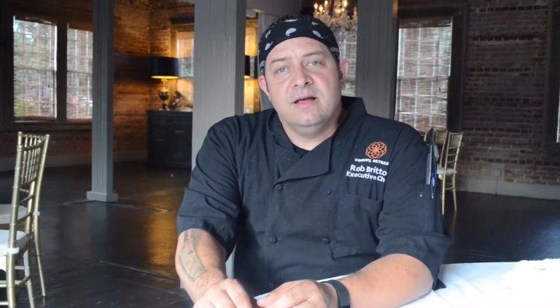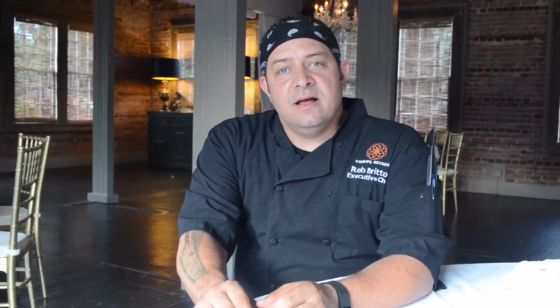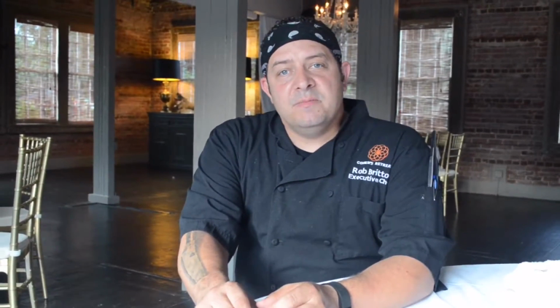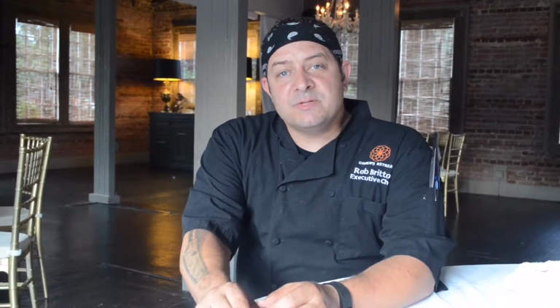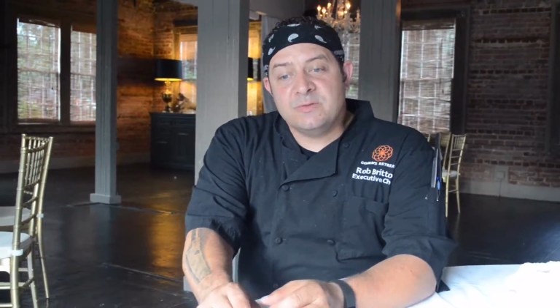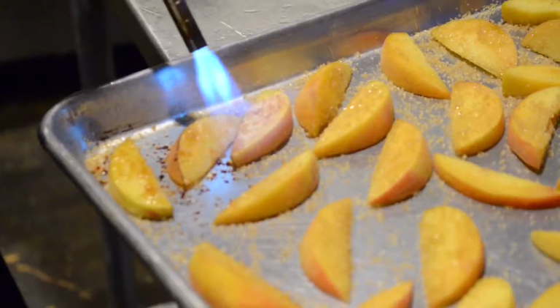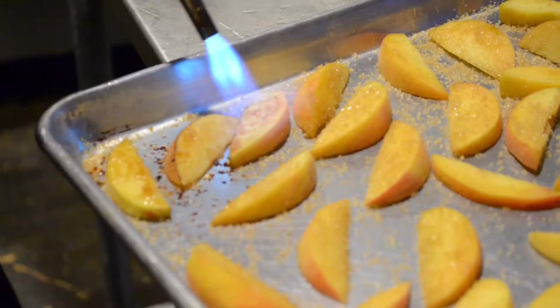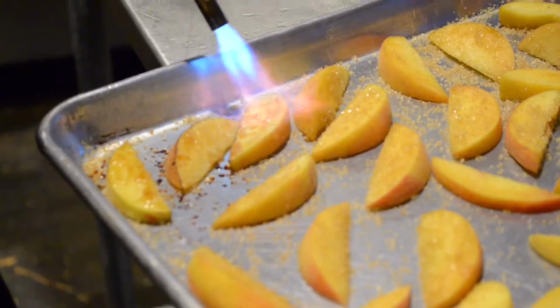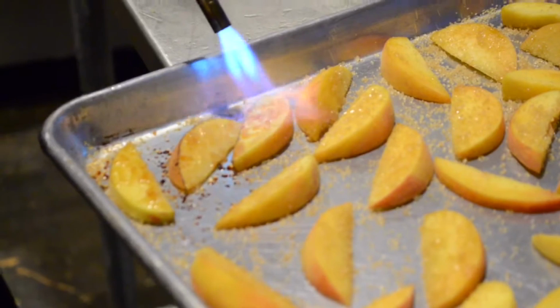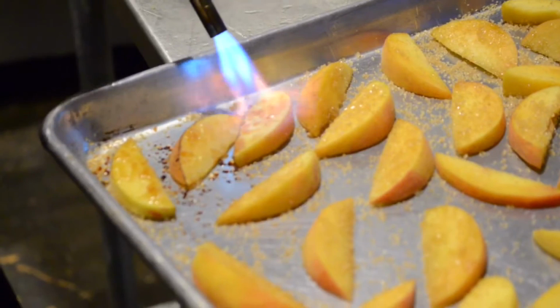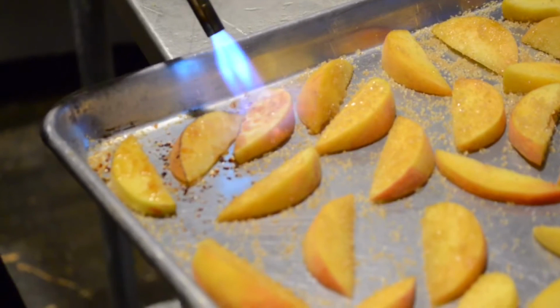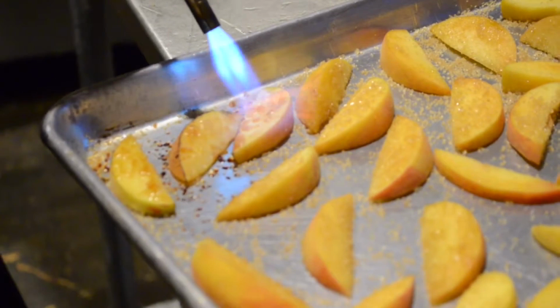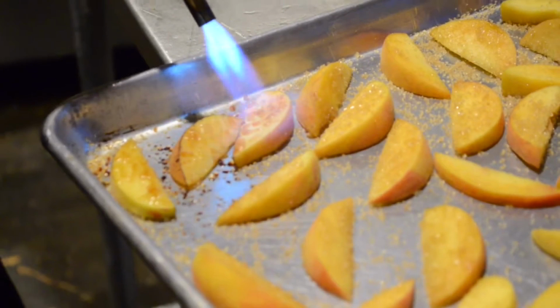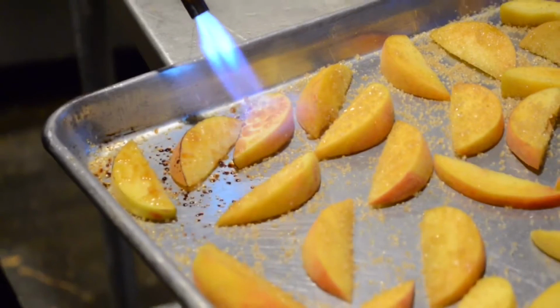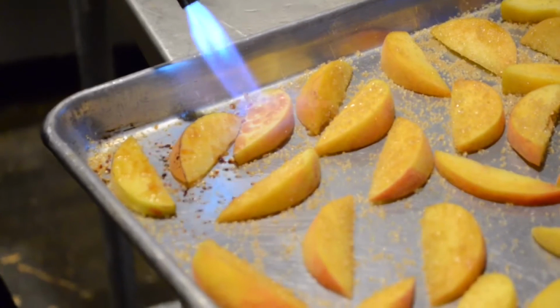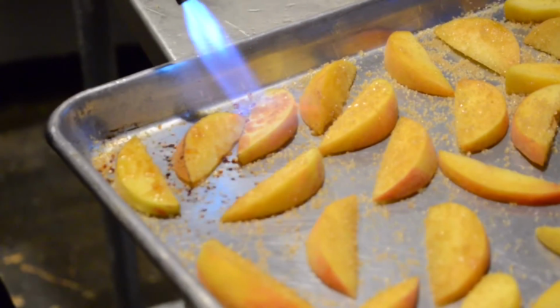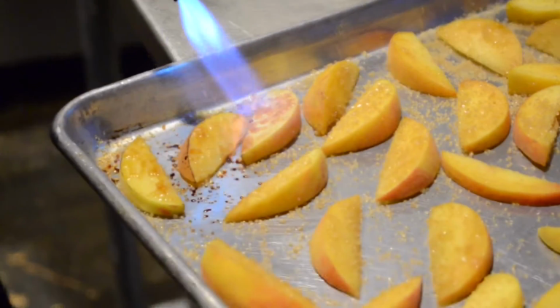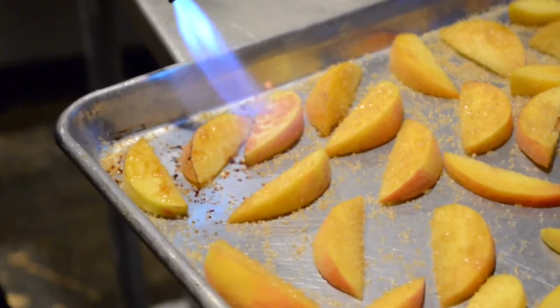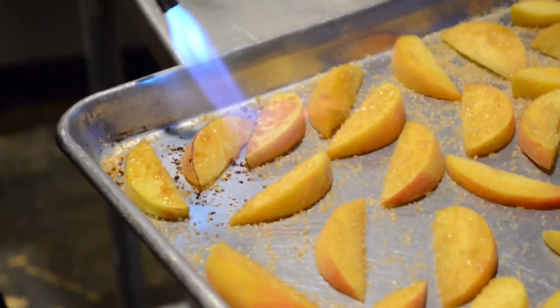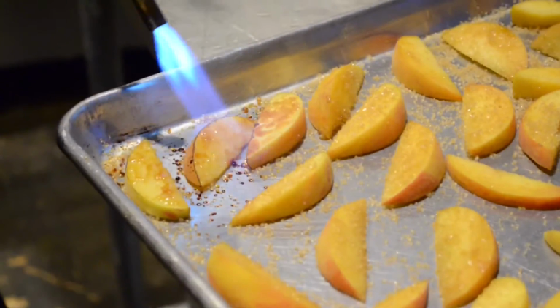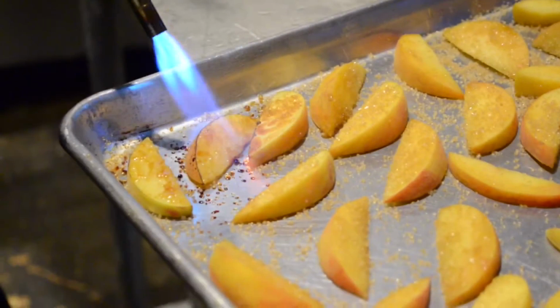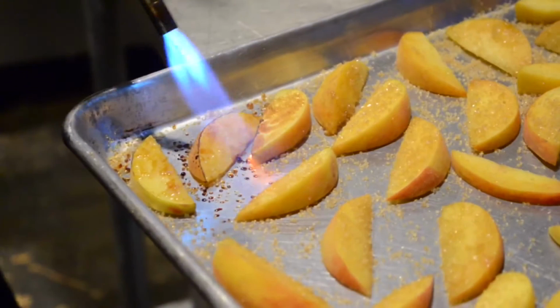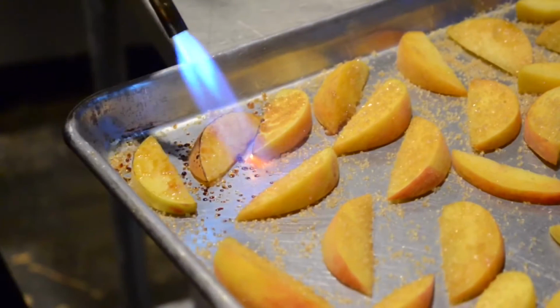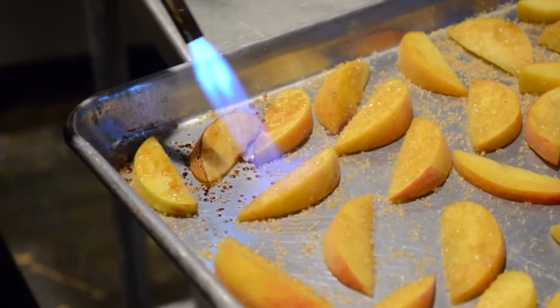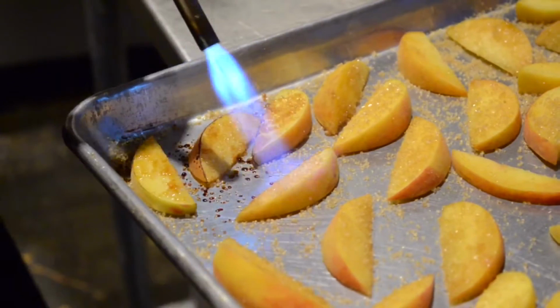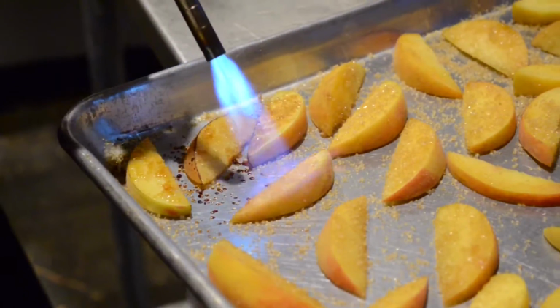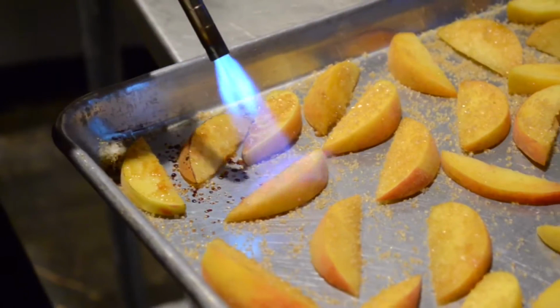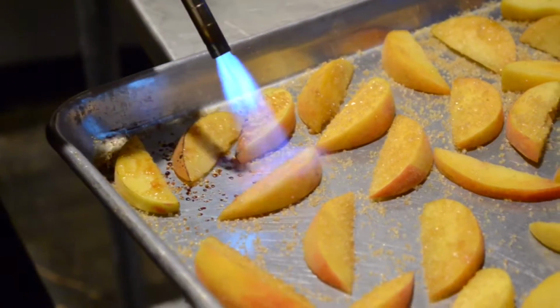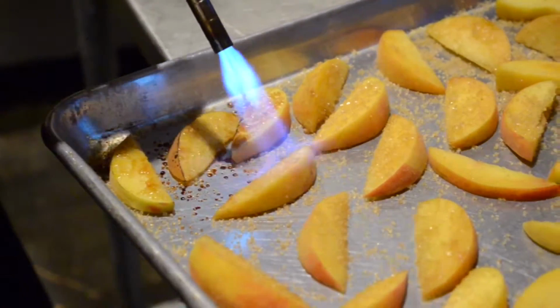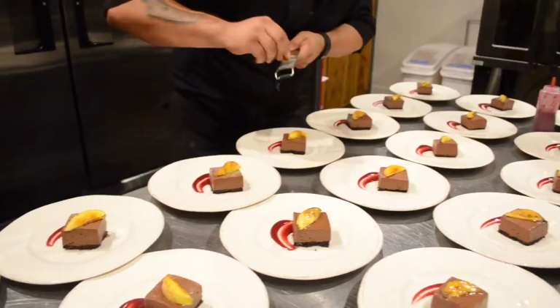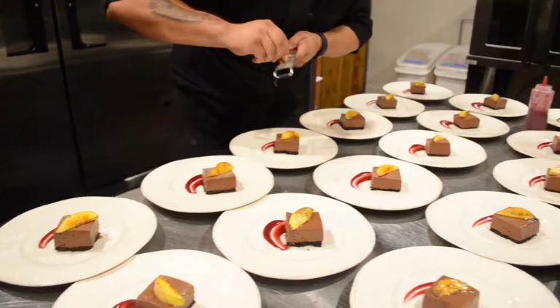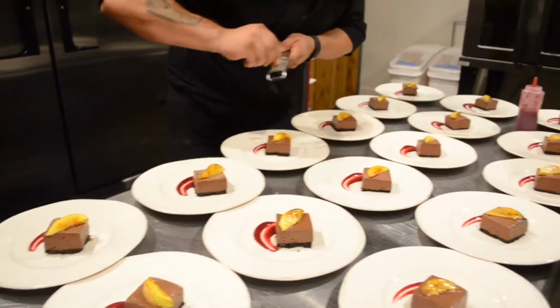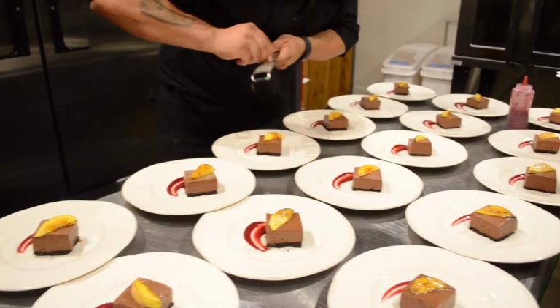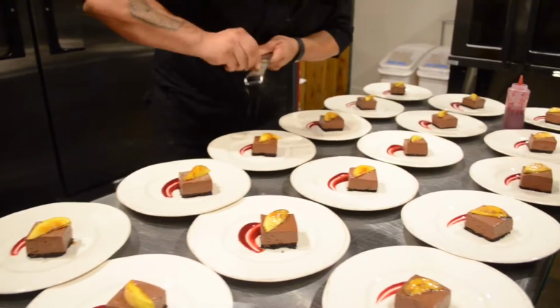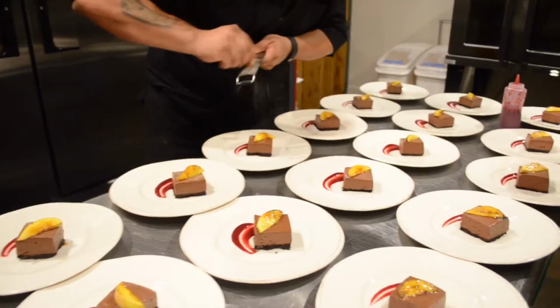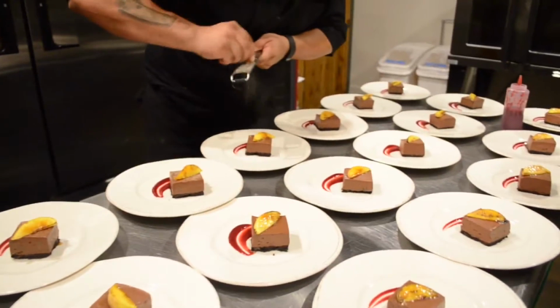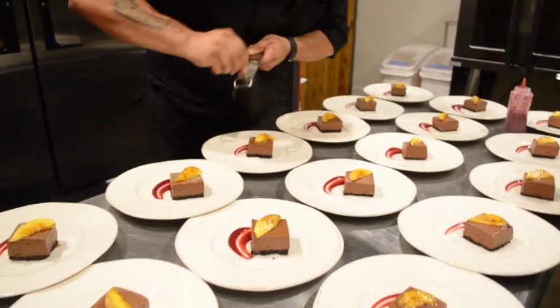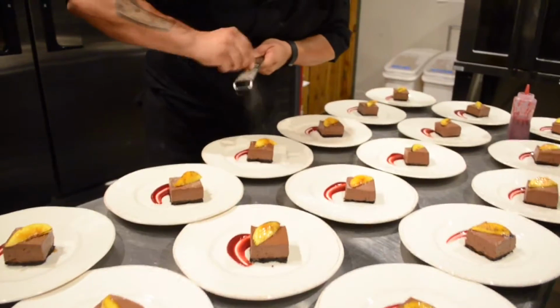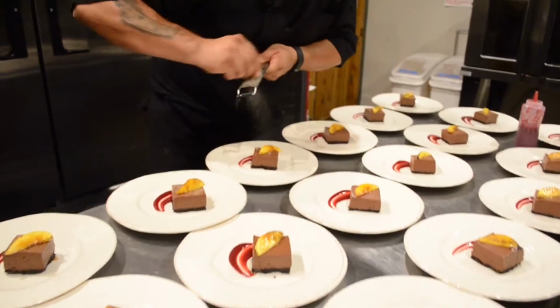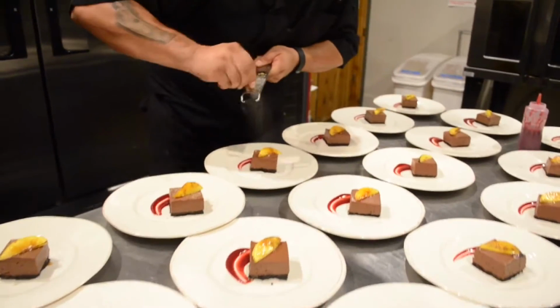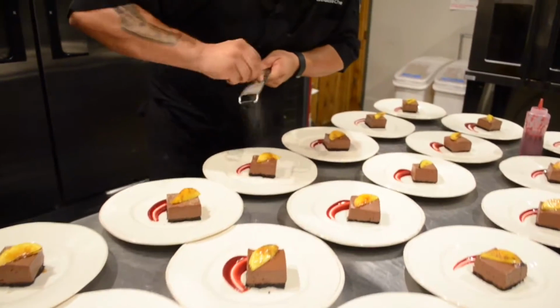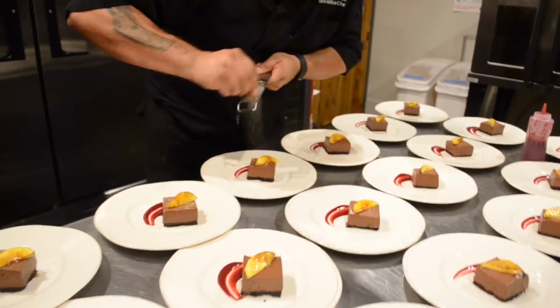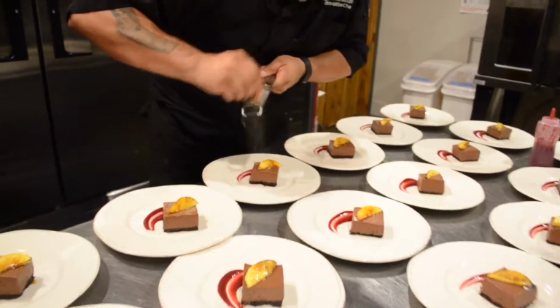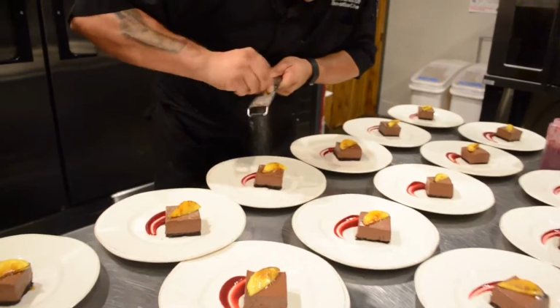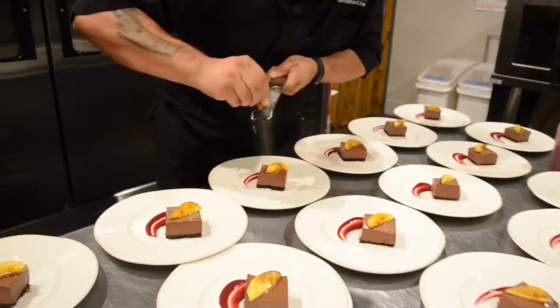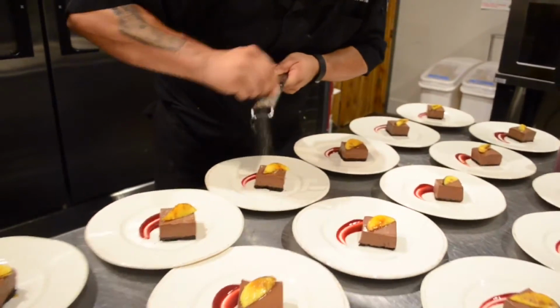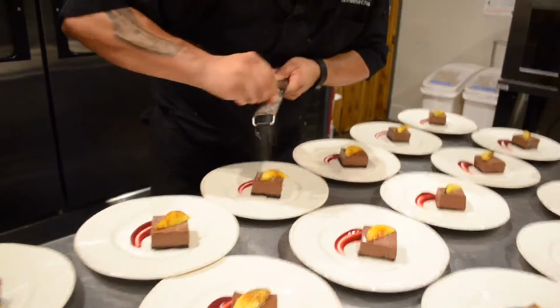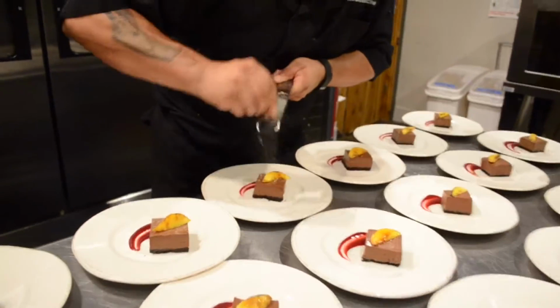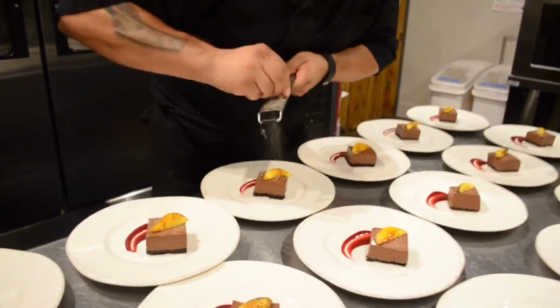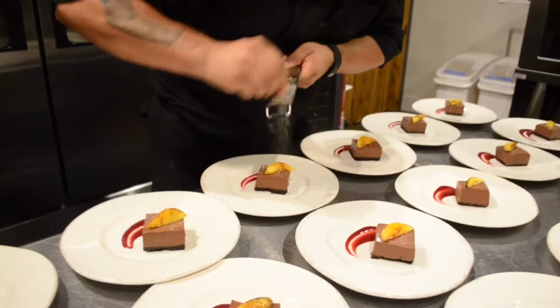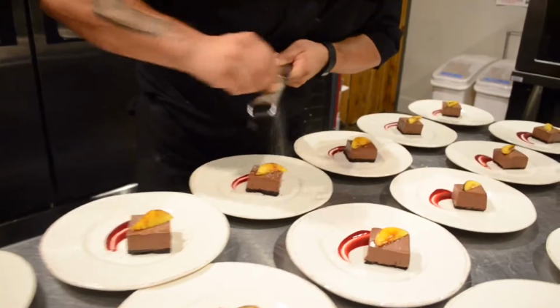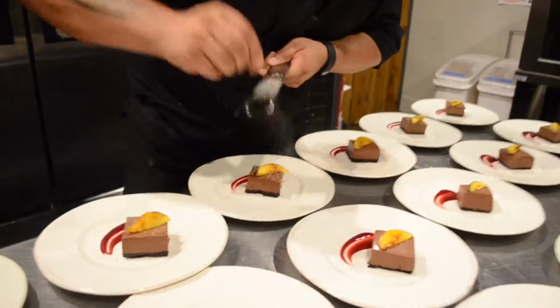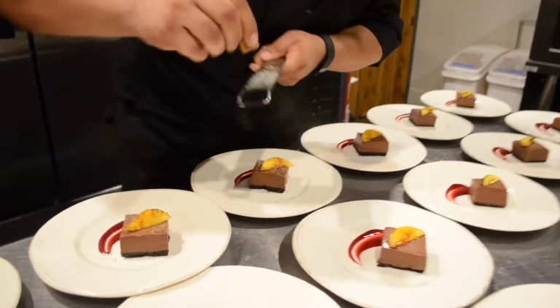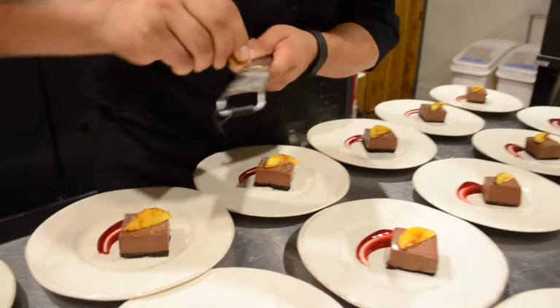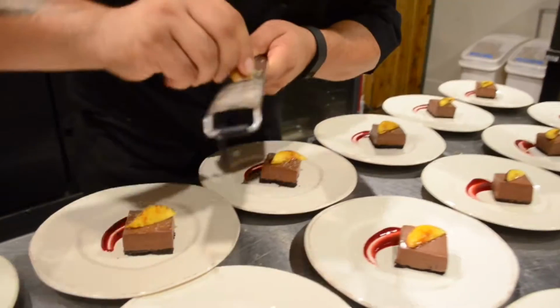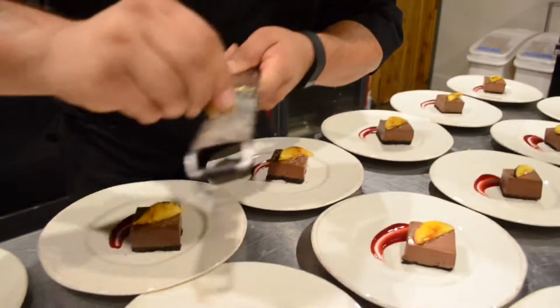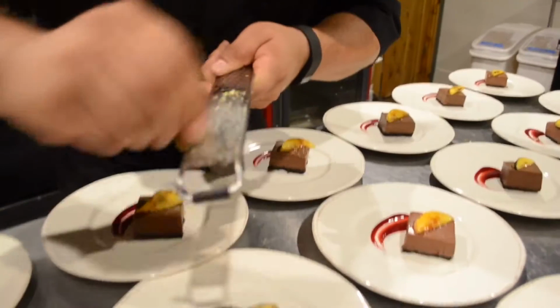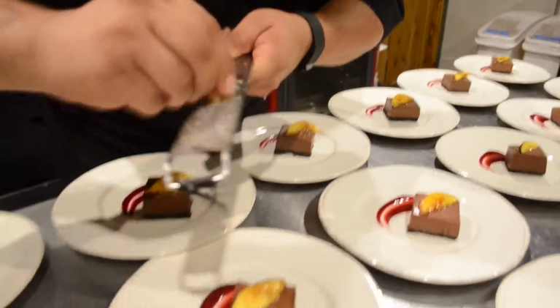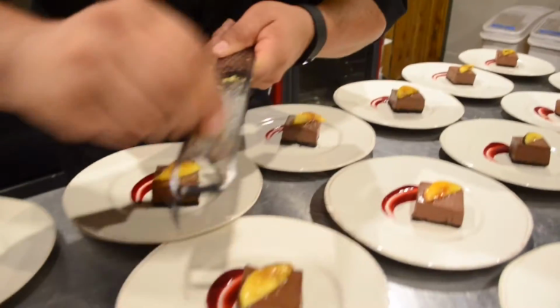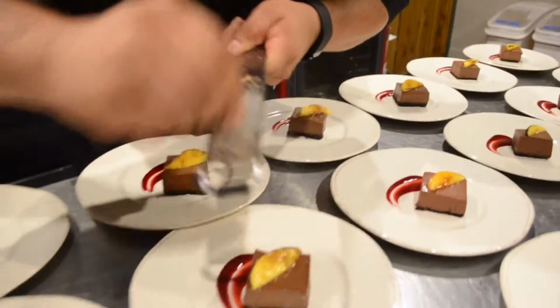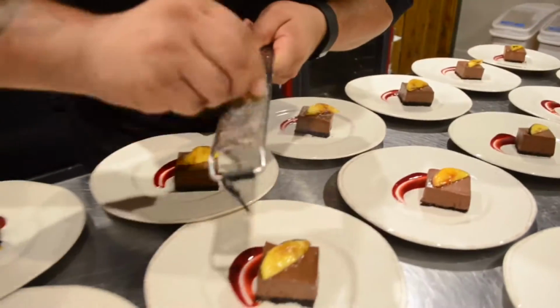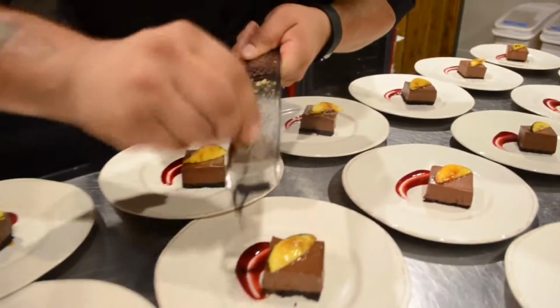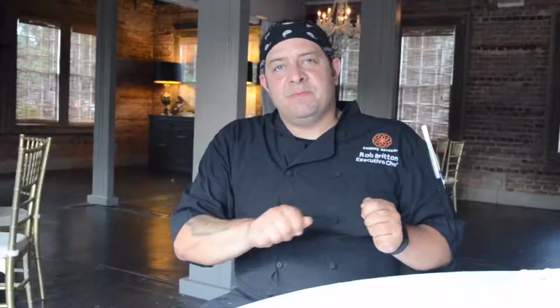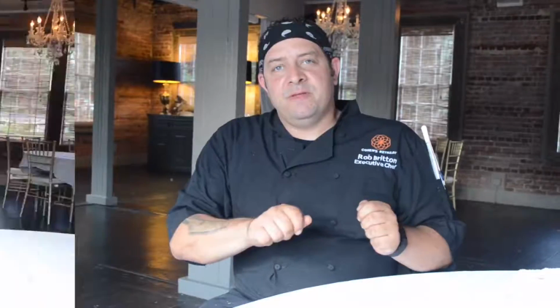The dessert is a chocolate silk cake on top of a raspberry coulis, with toffee shavings on top of it.